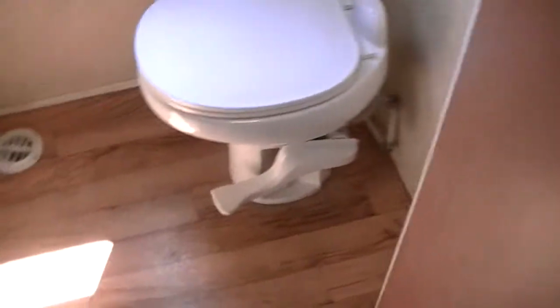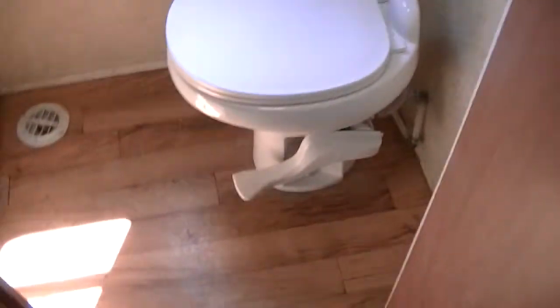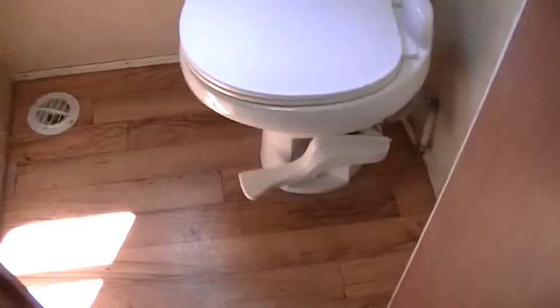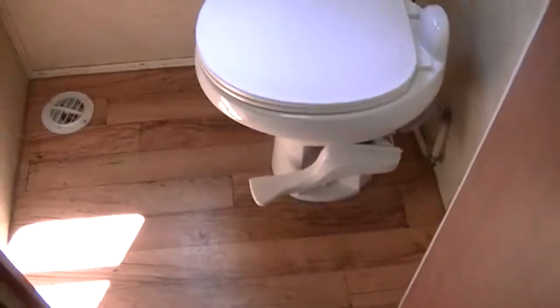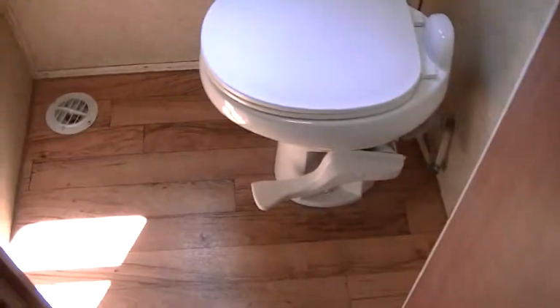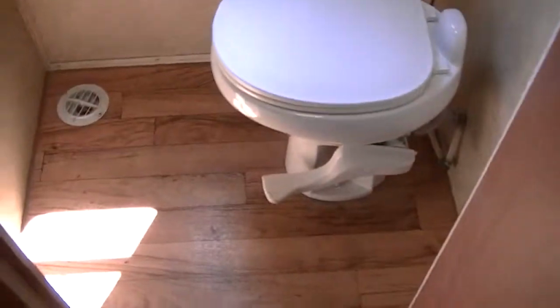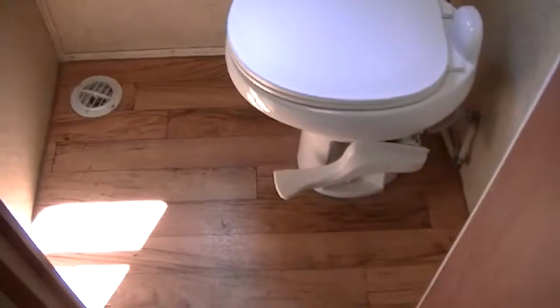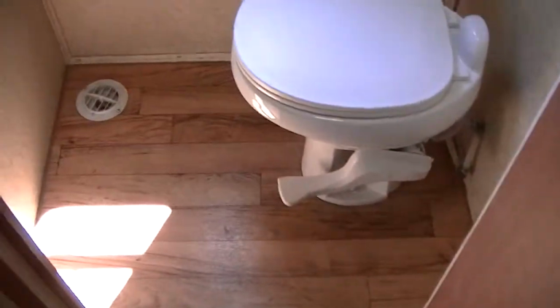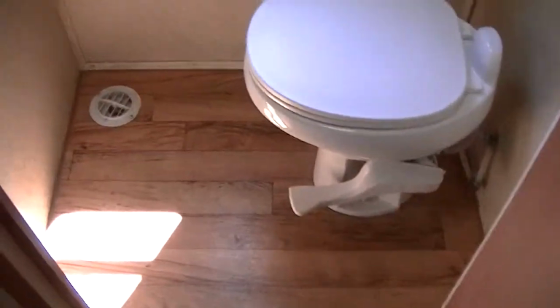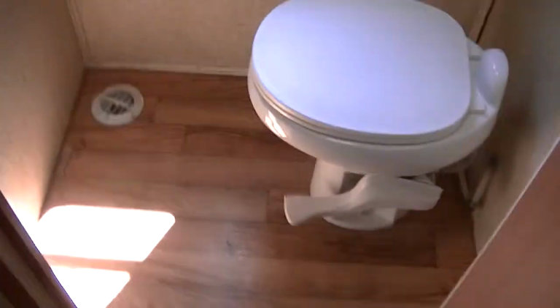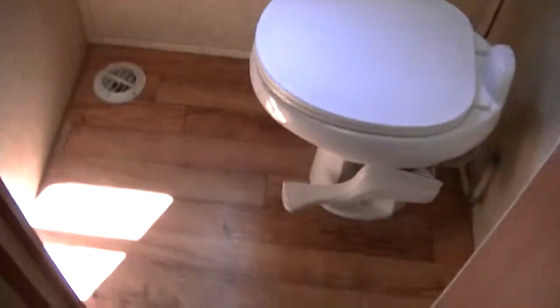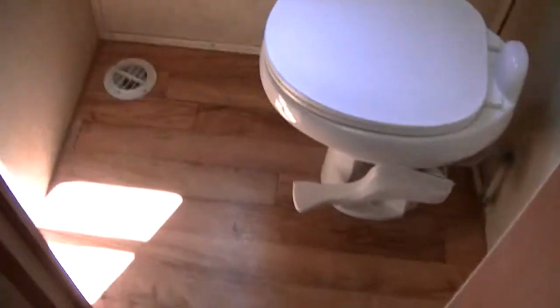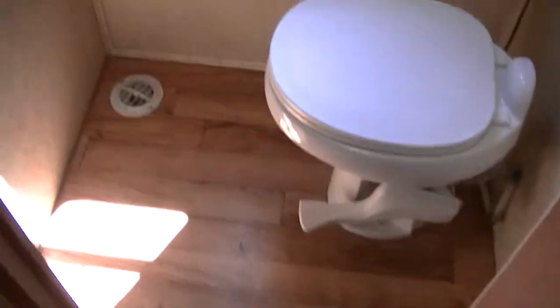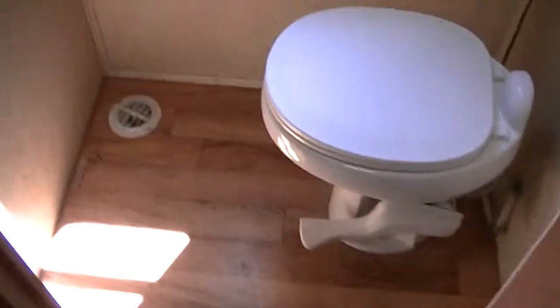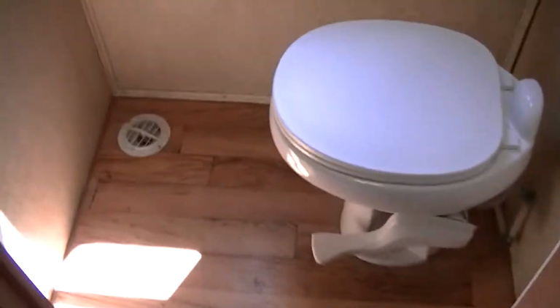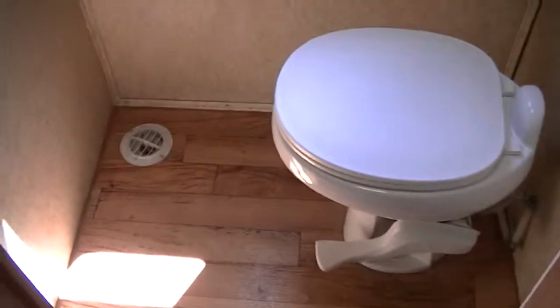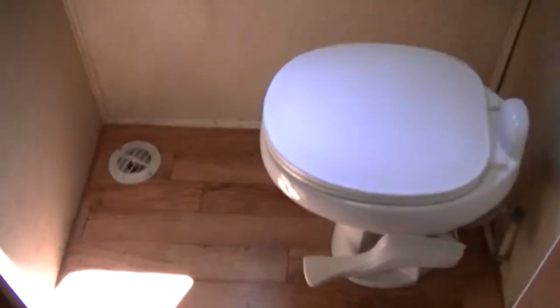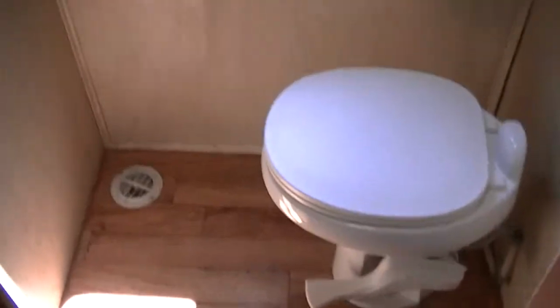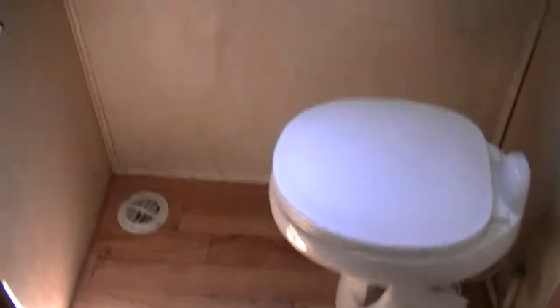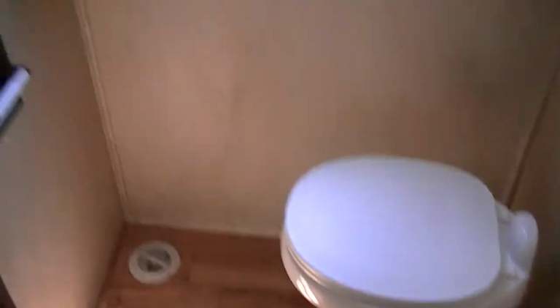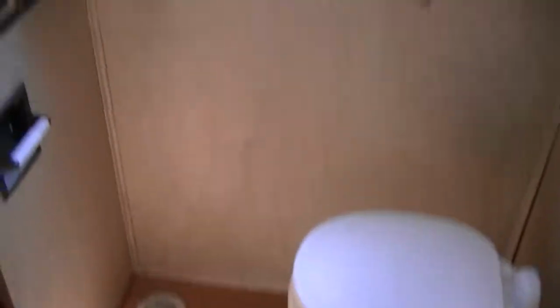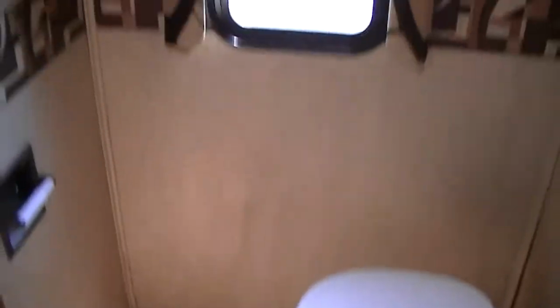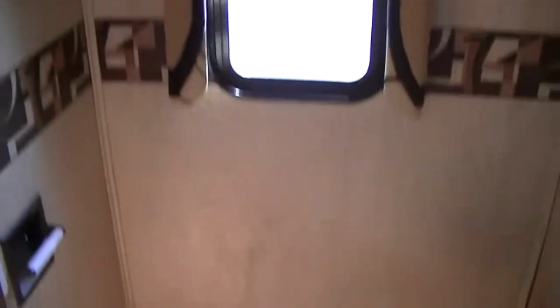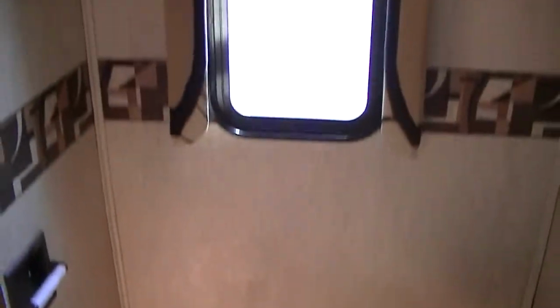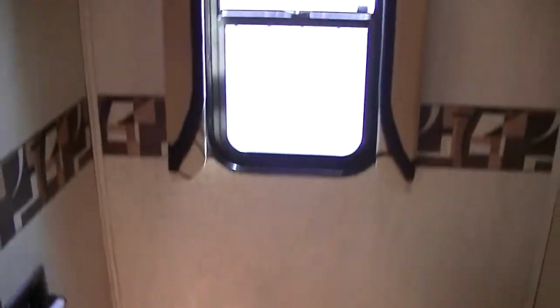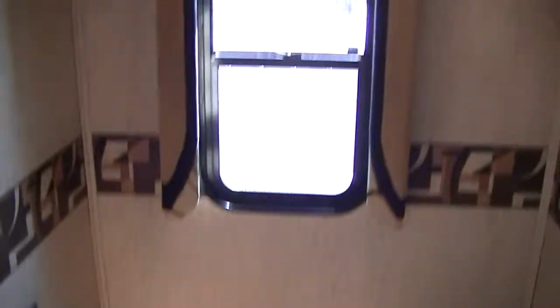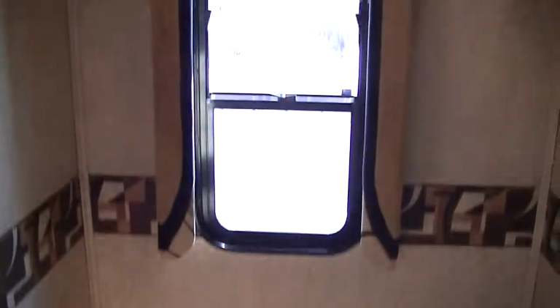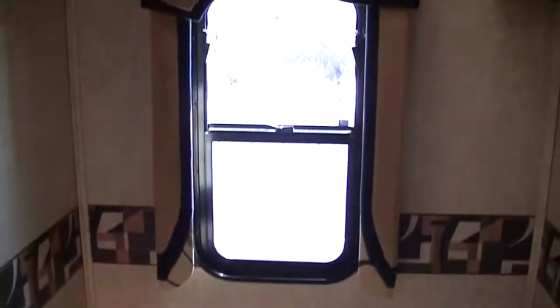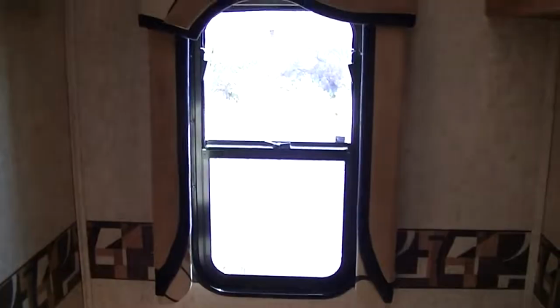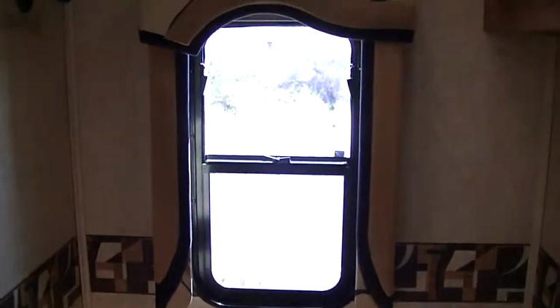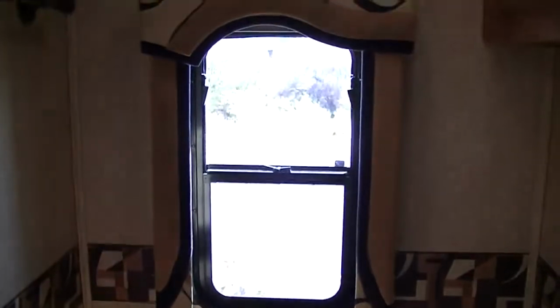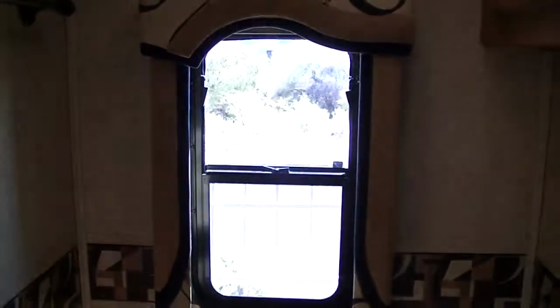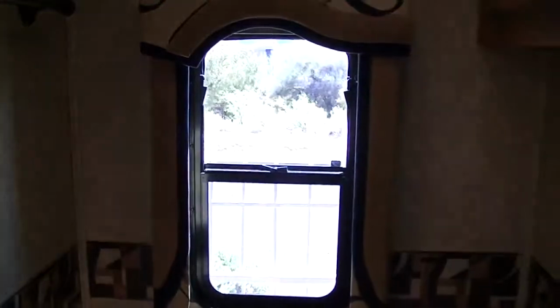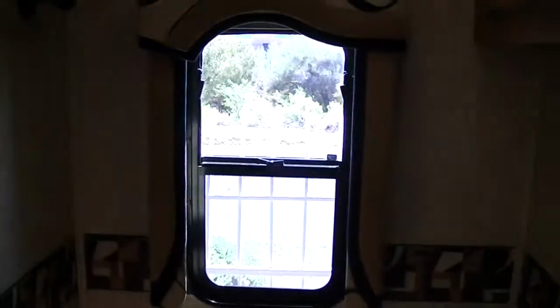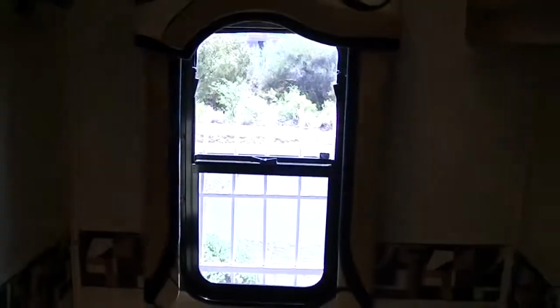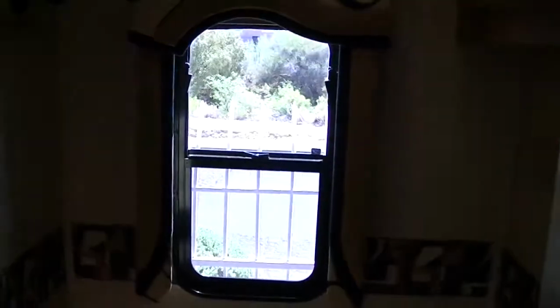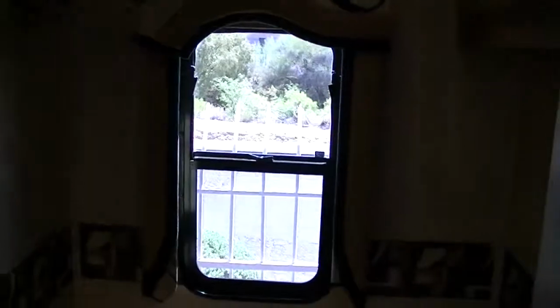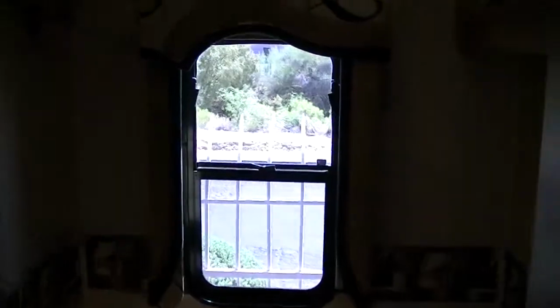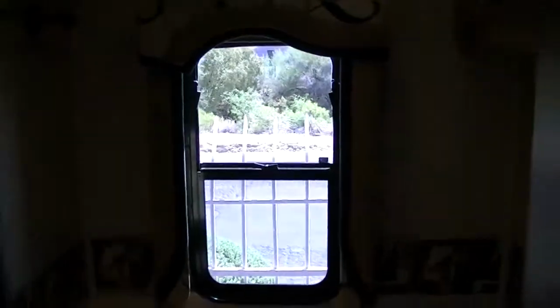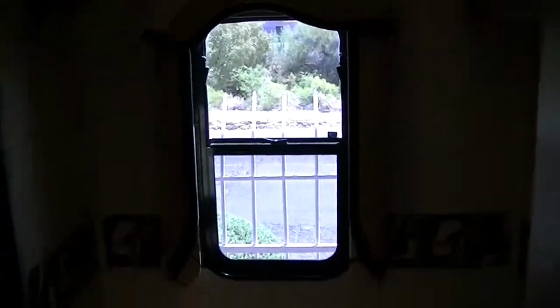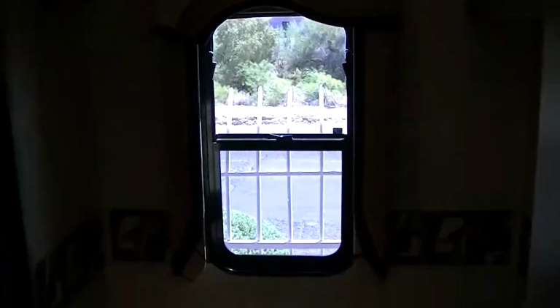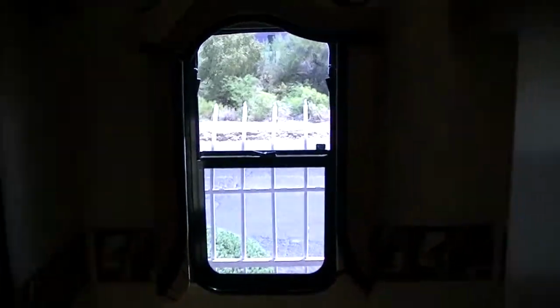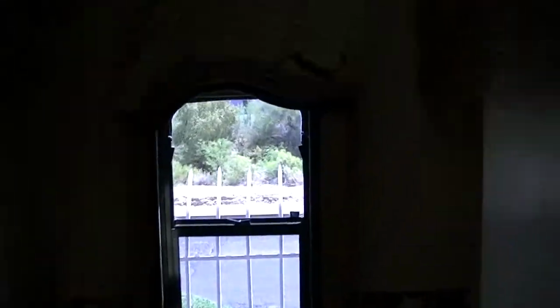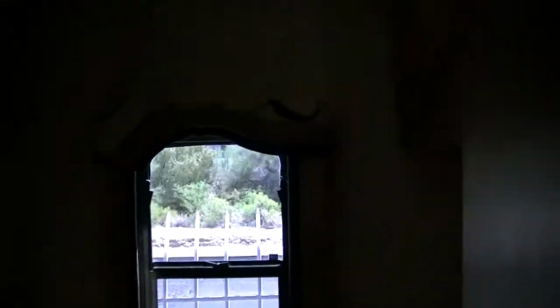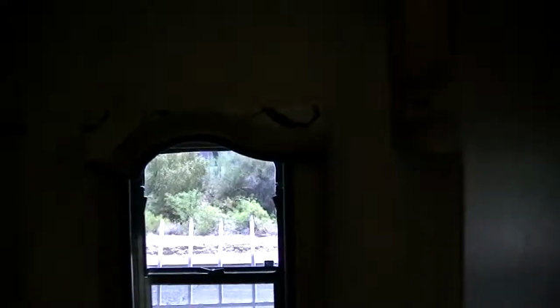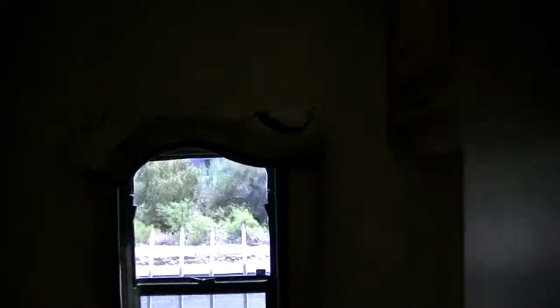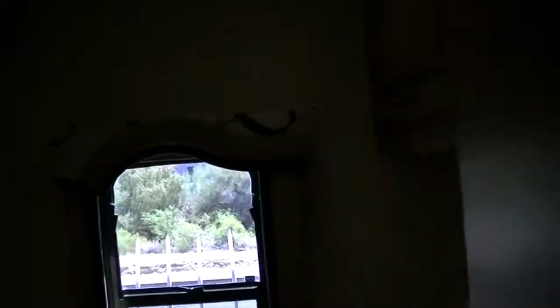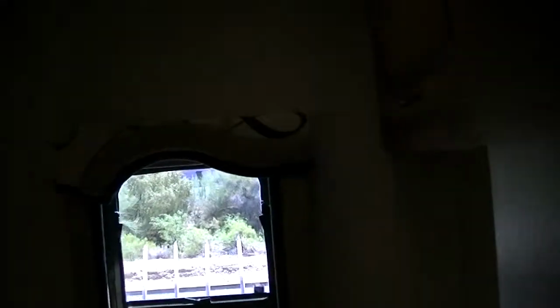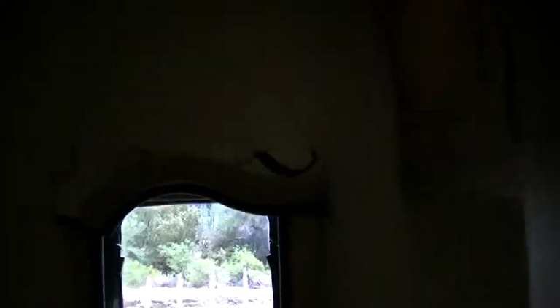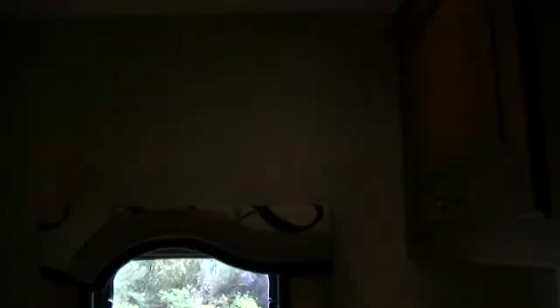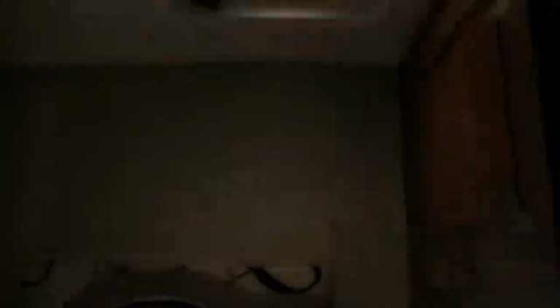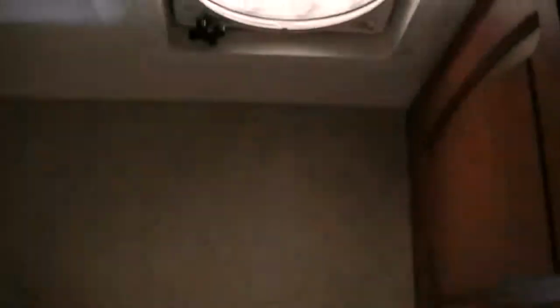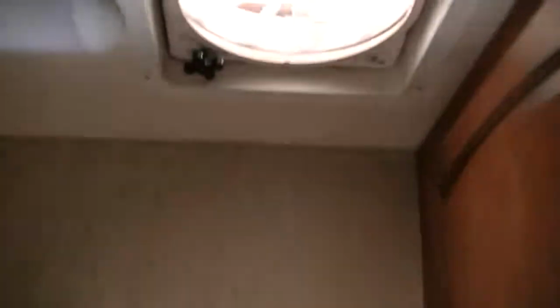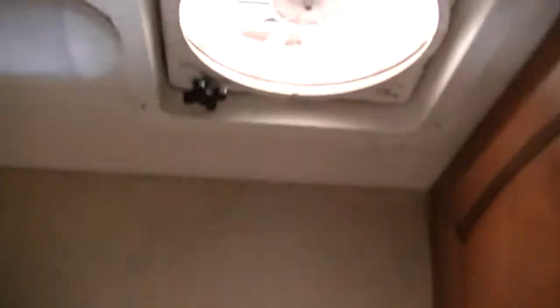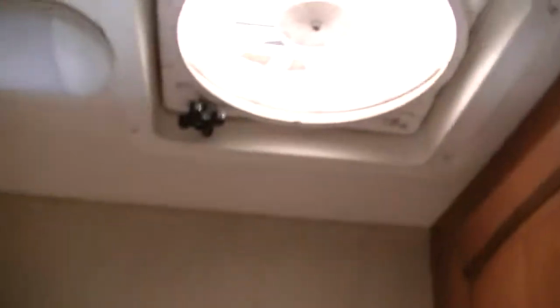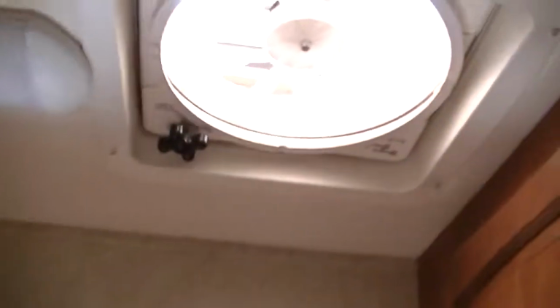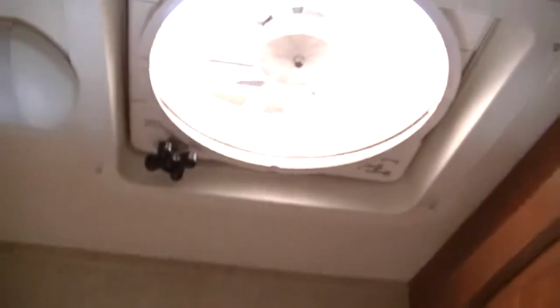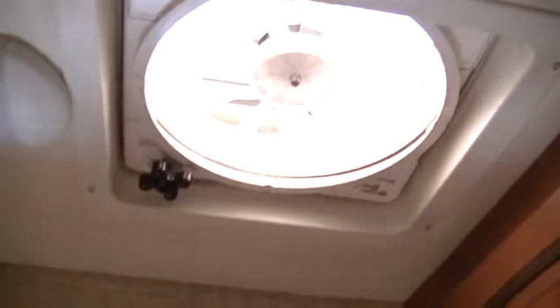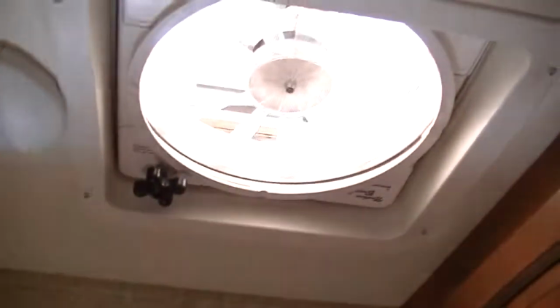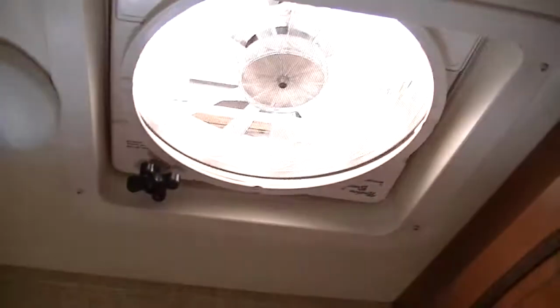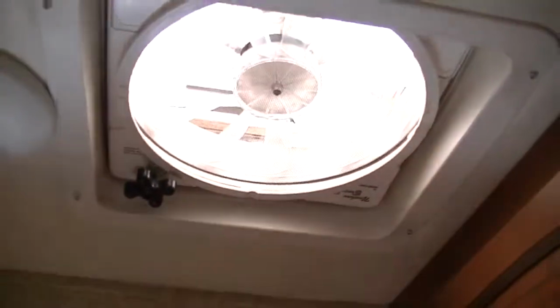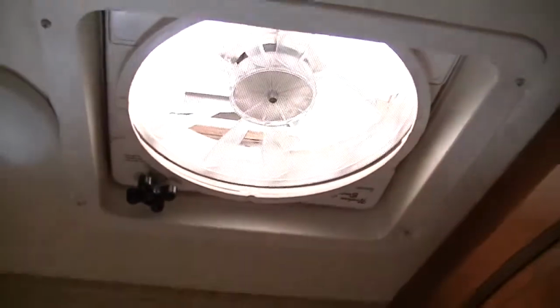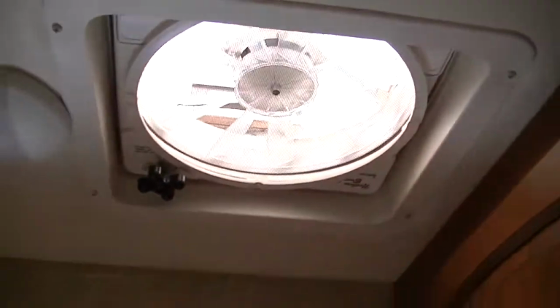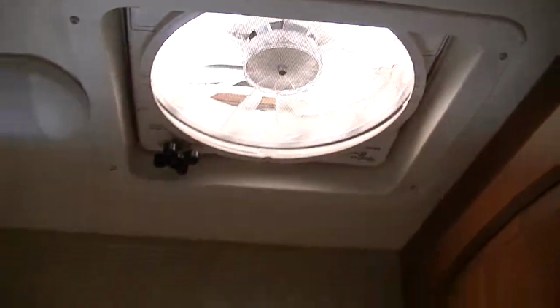There is a porcelain toilet and you also have a window in the bathroom and a fantastic fan.